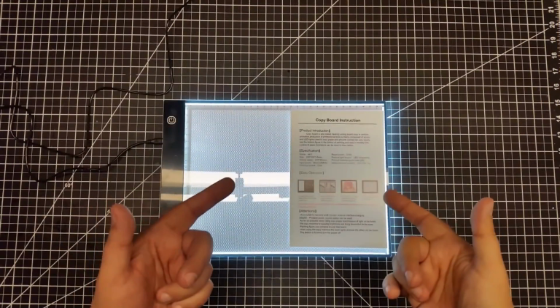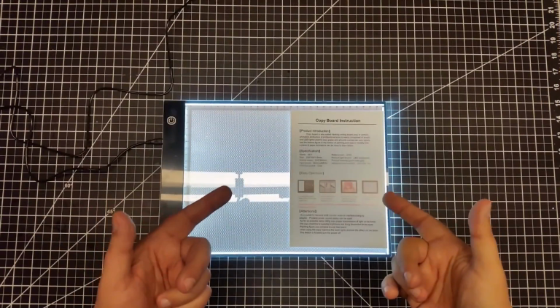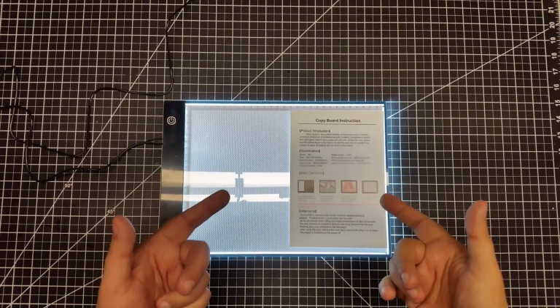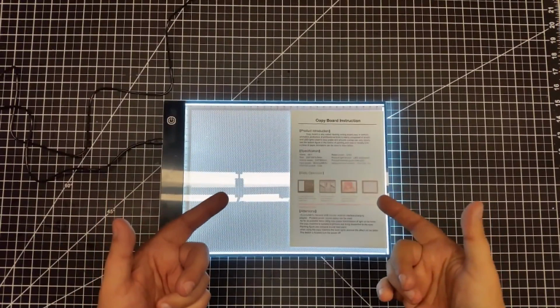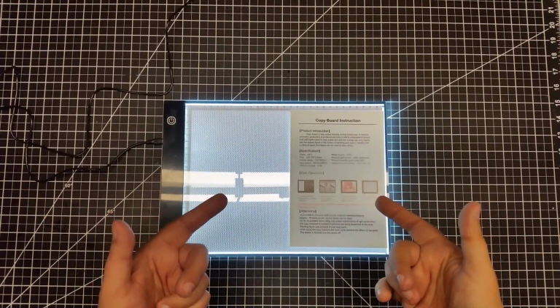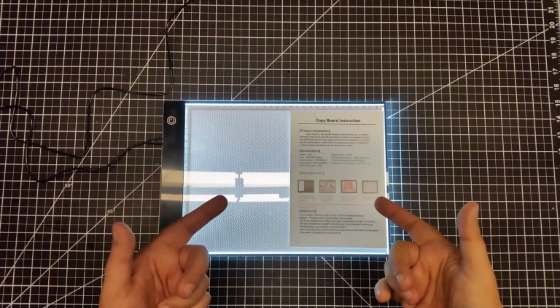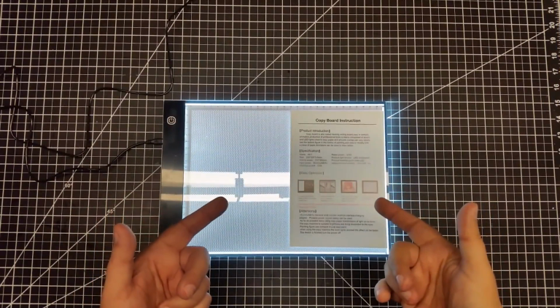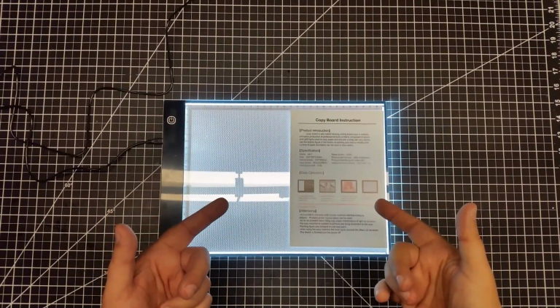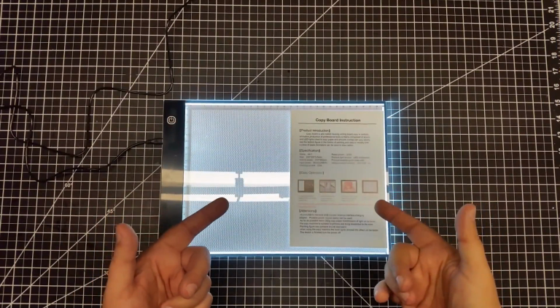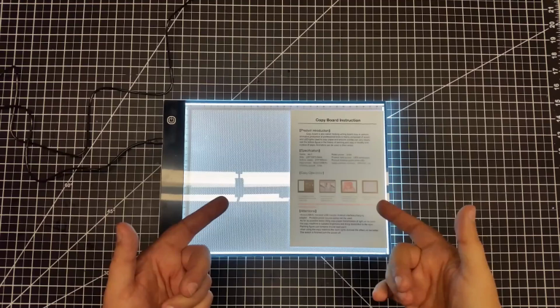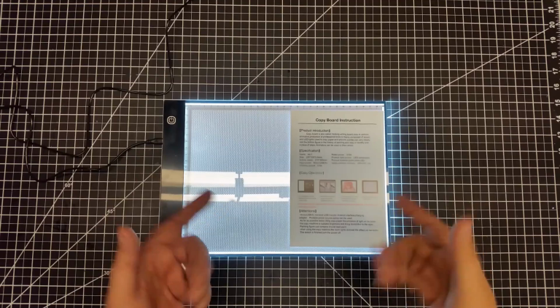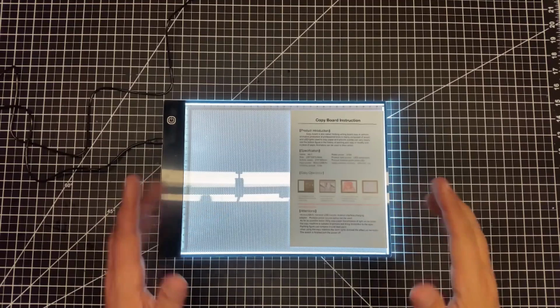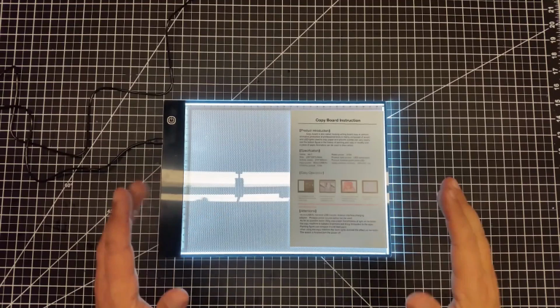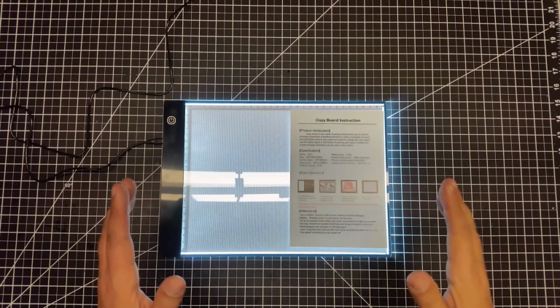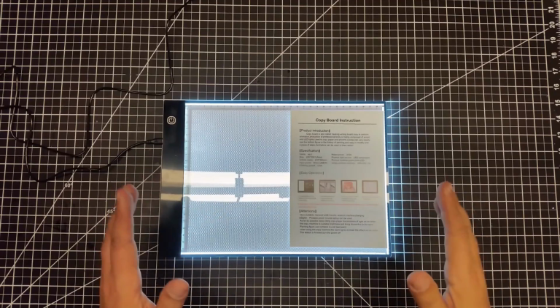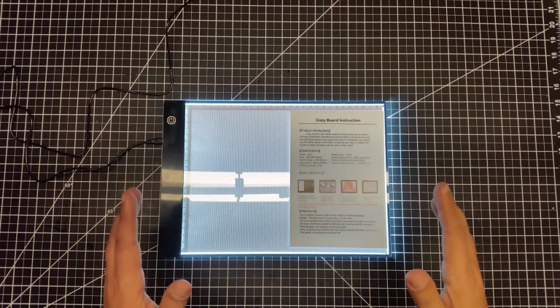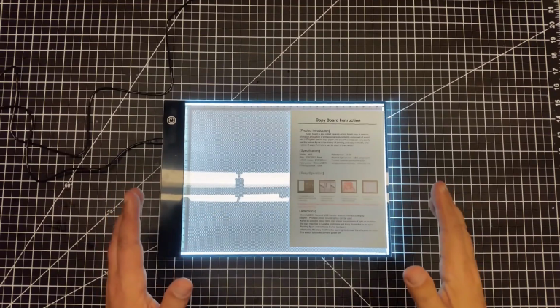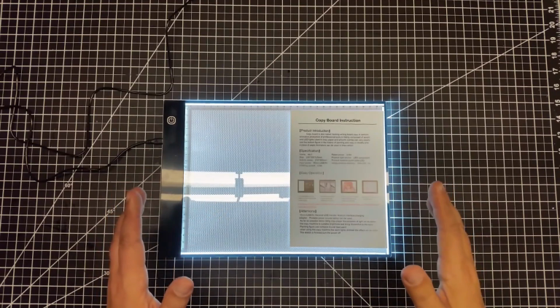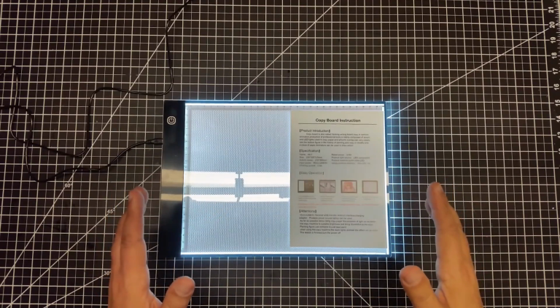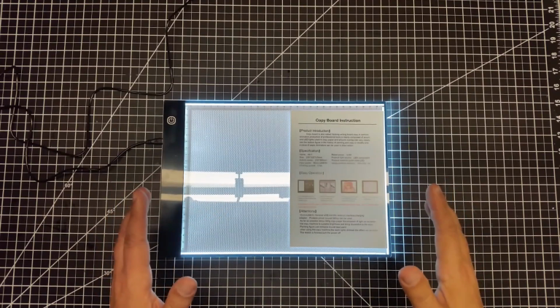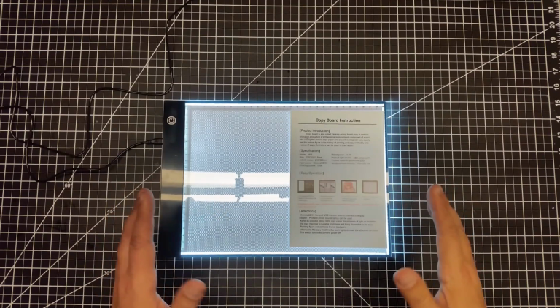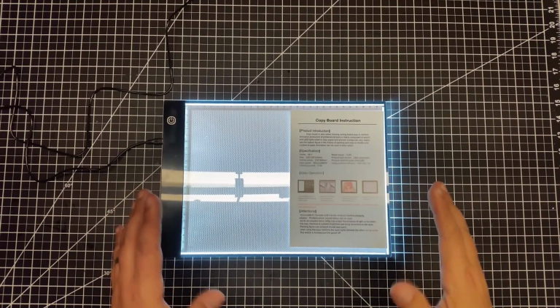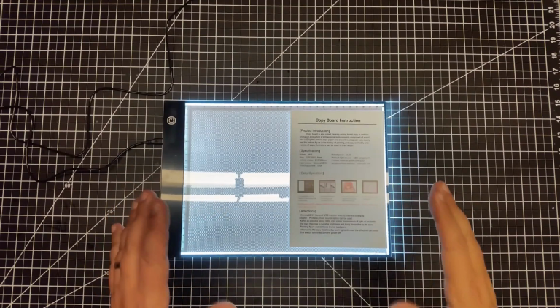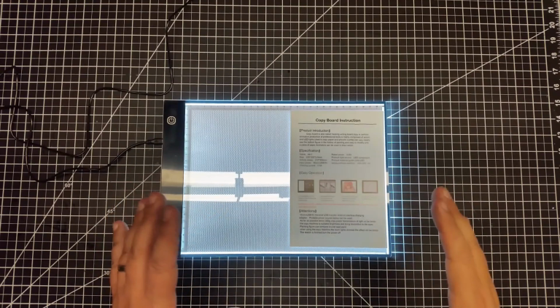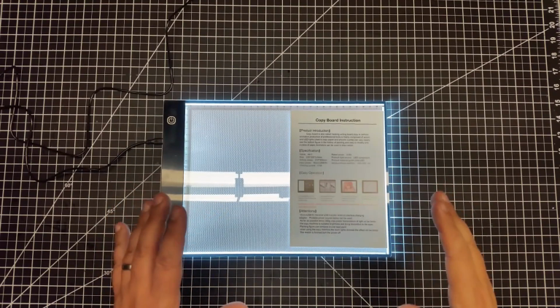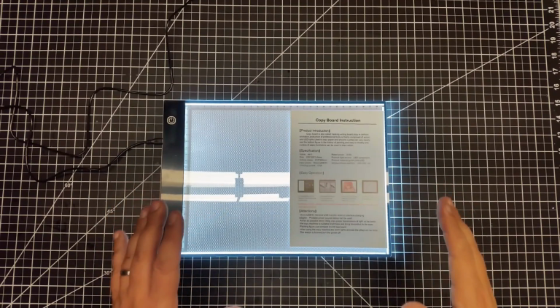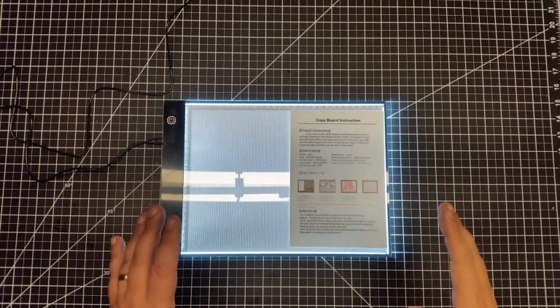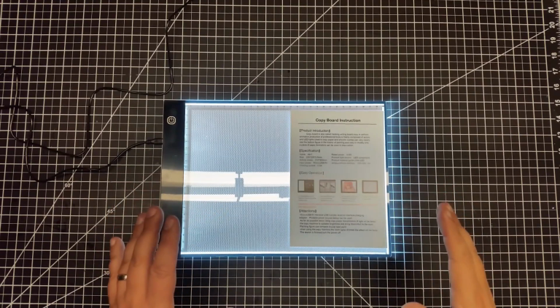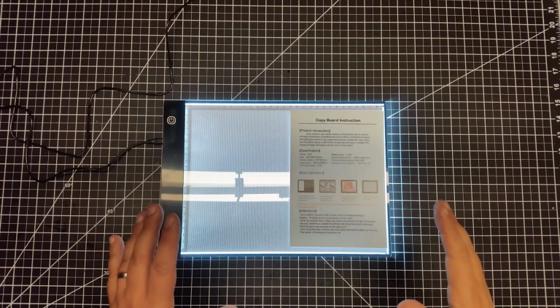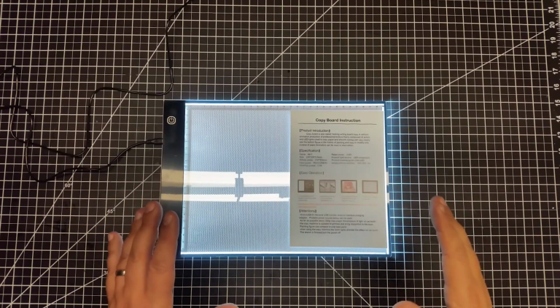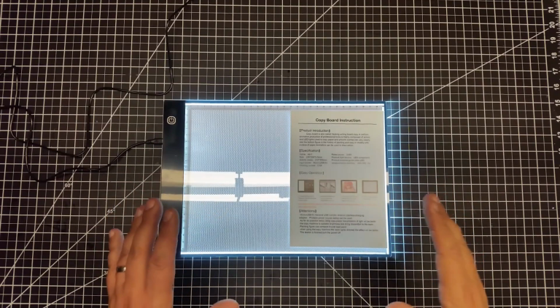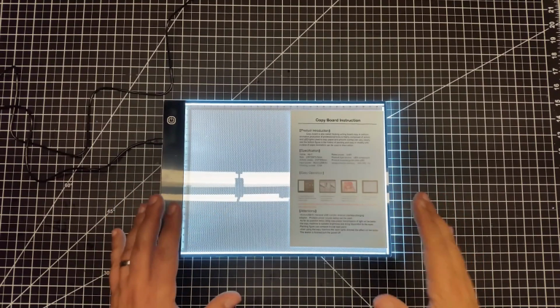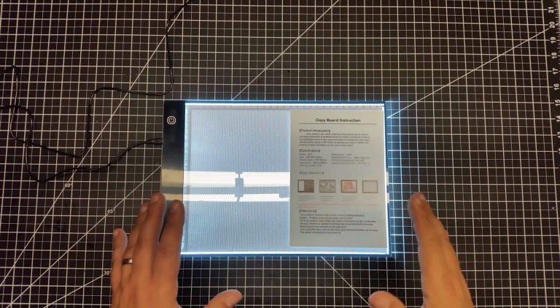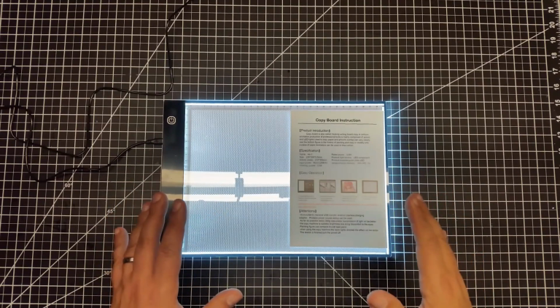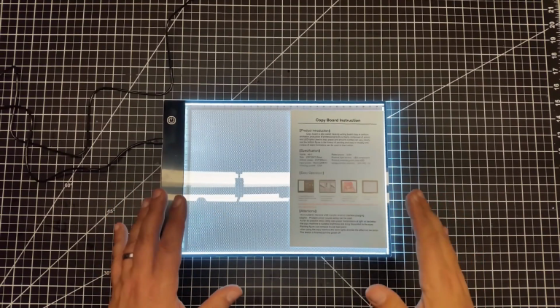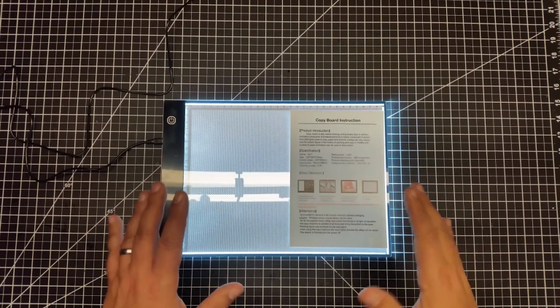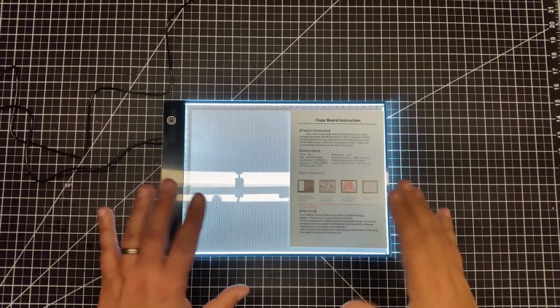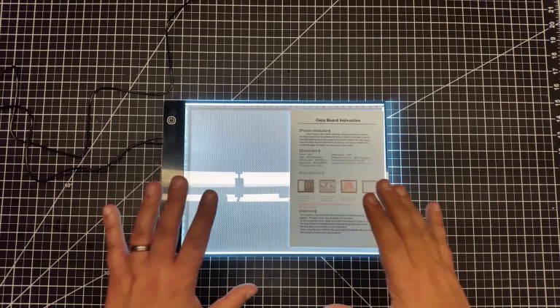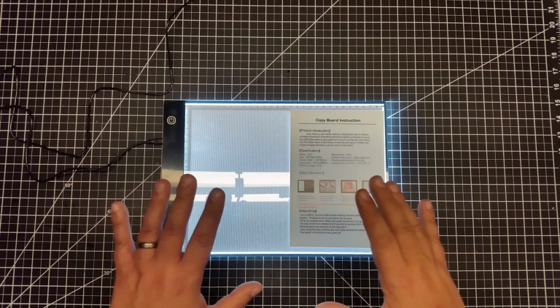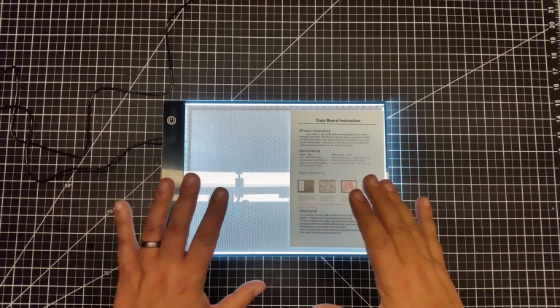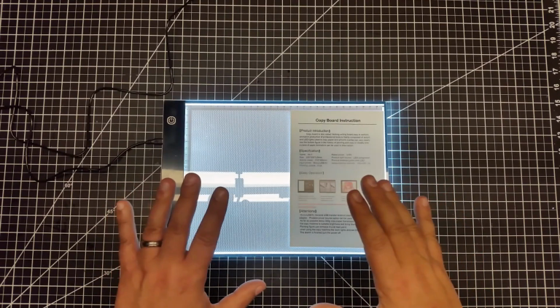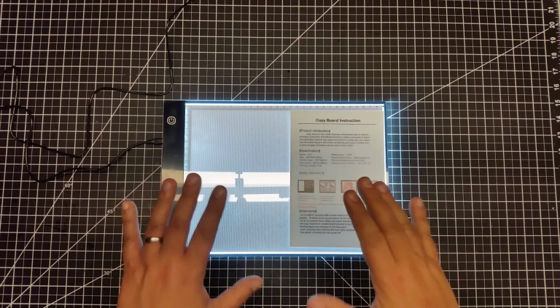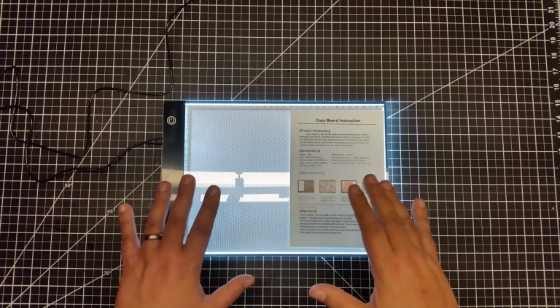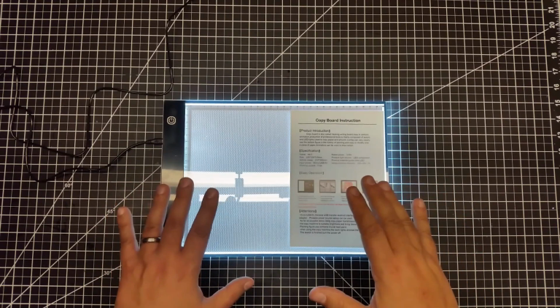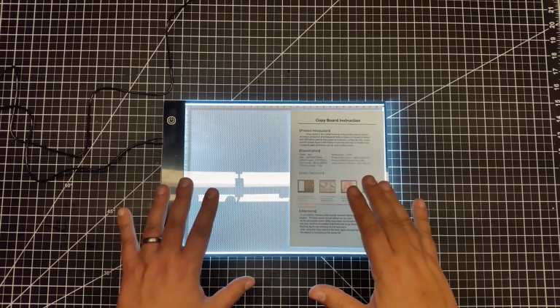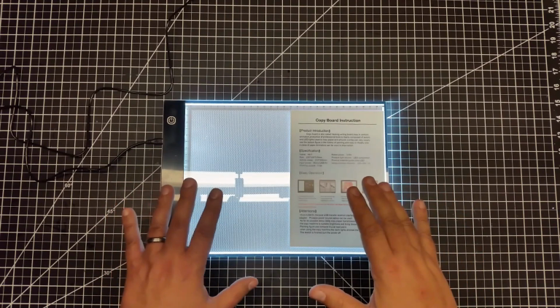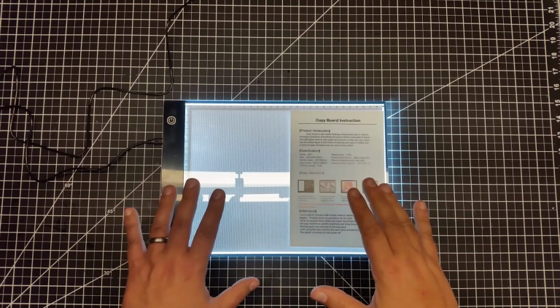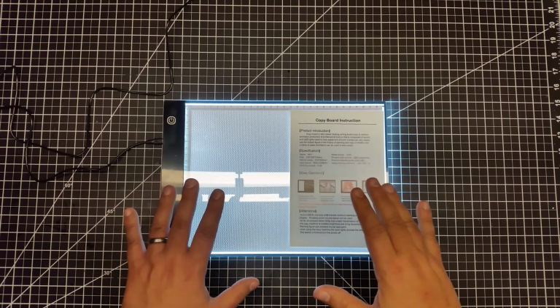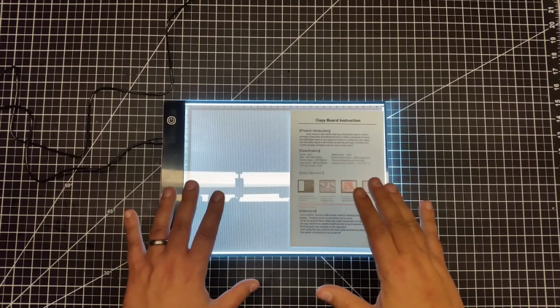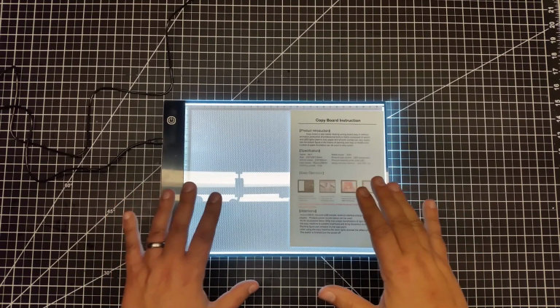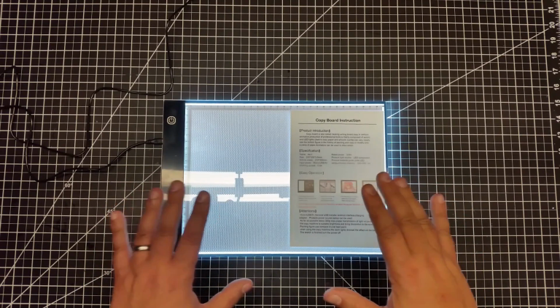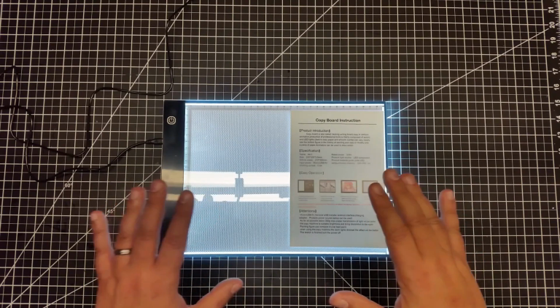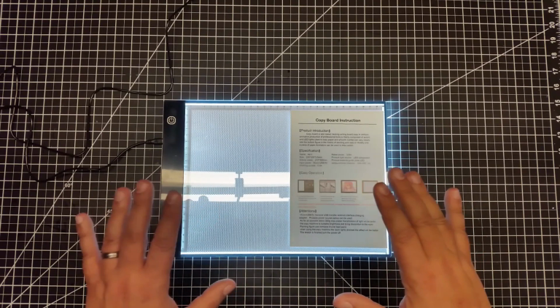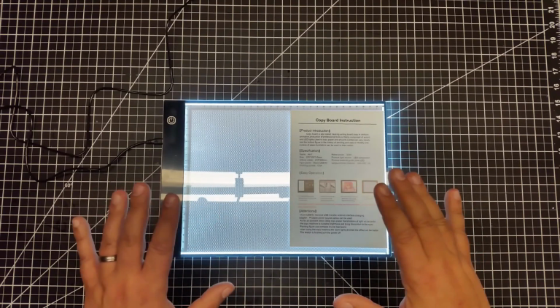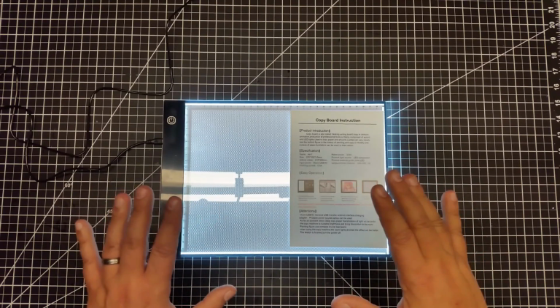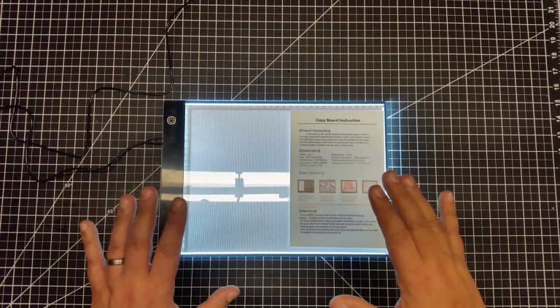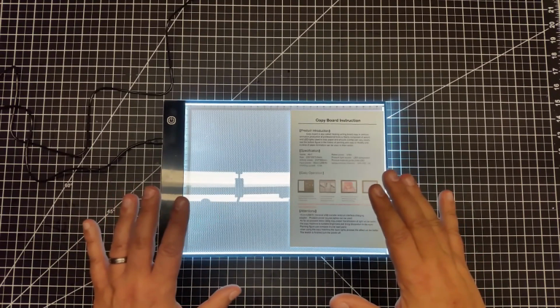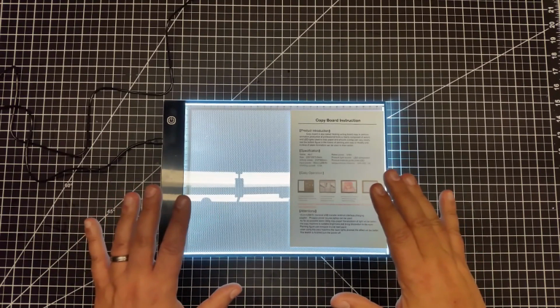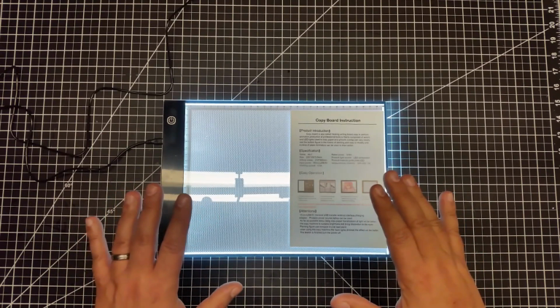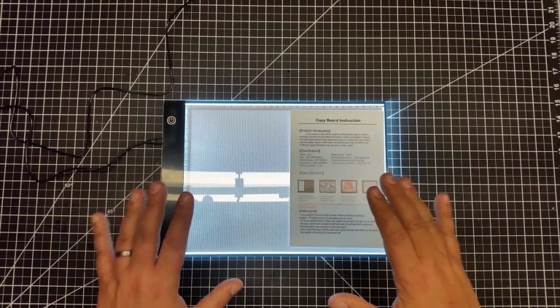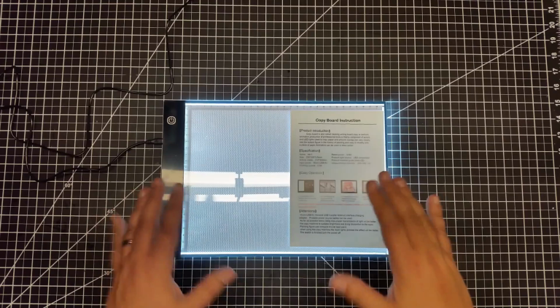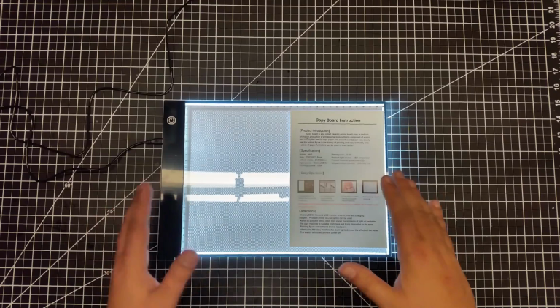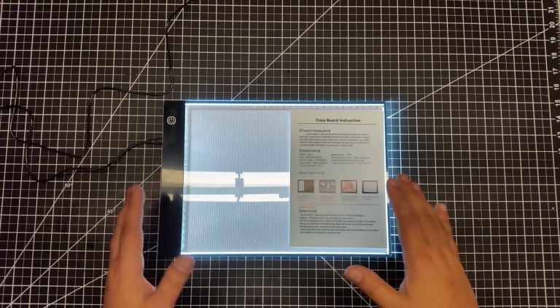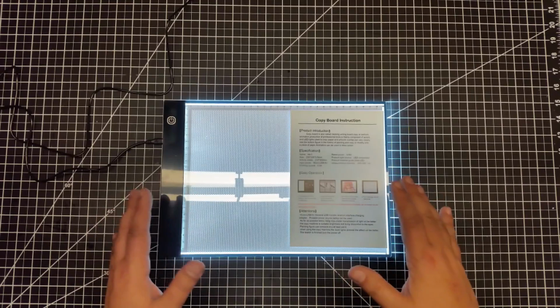We have it unboxed now, and what this is is actually a backlit LED pad.